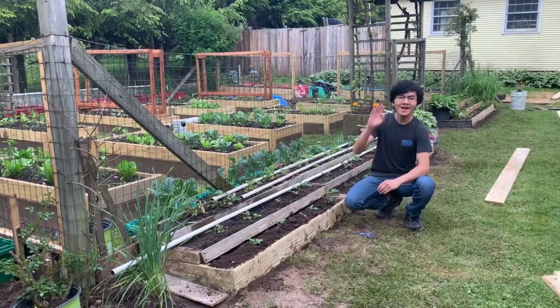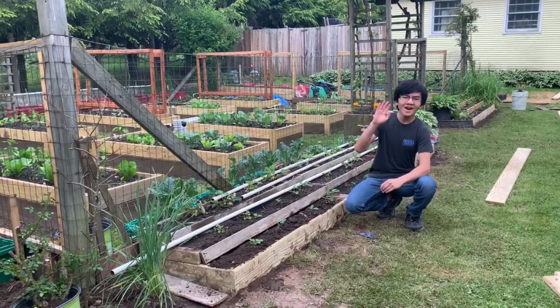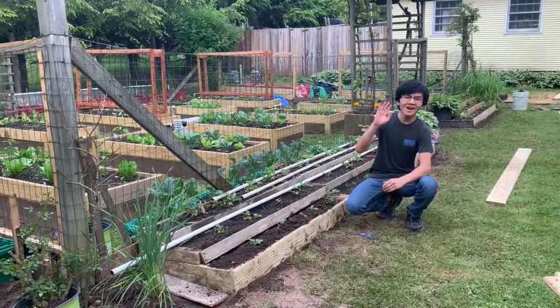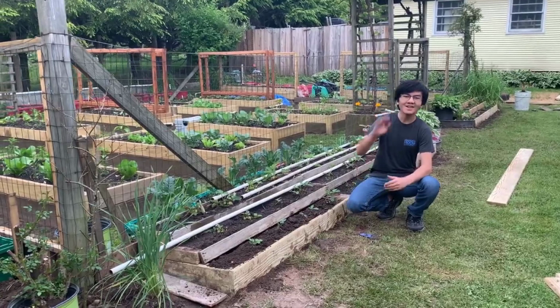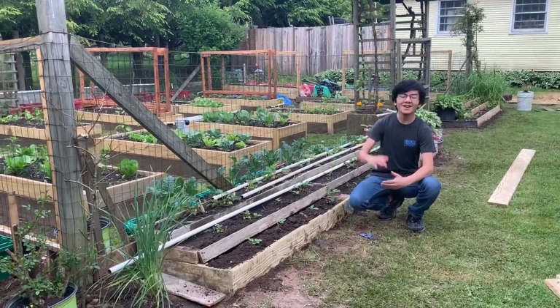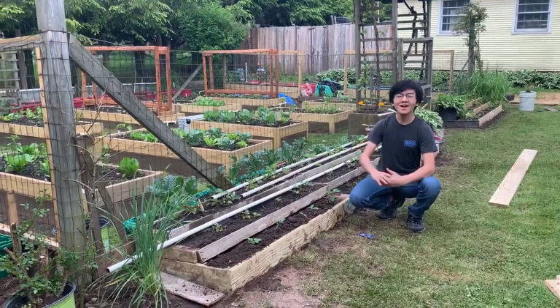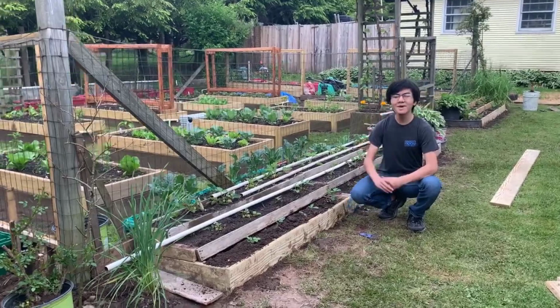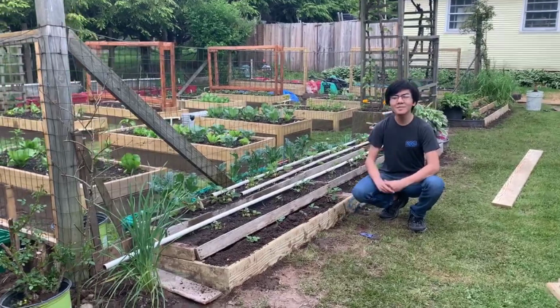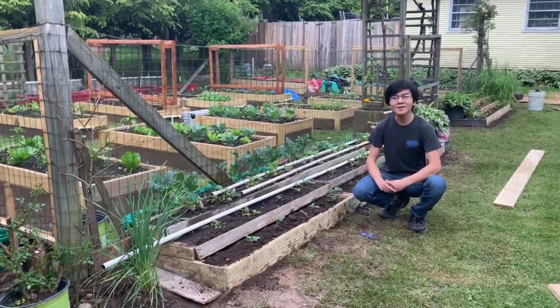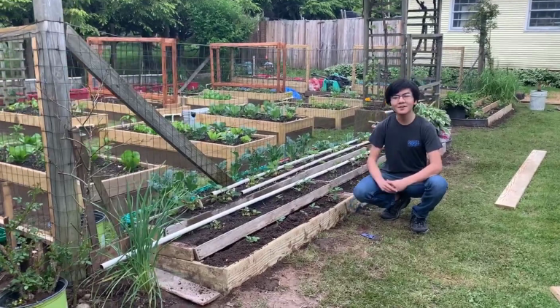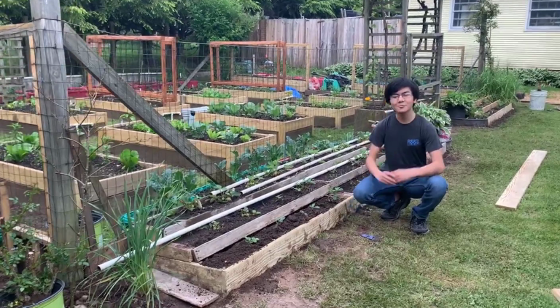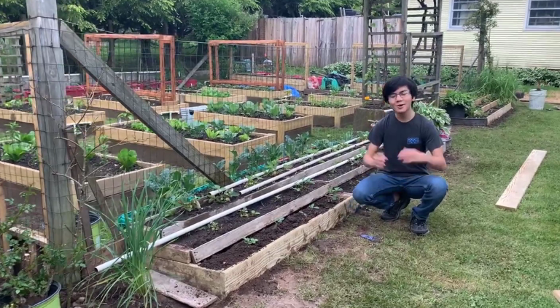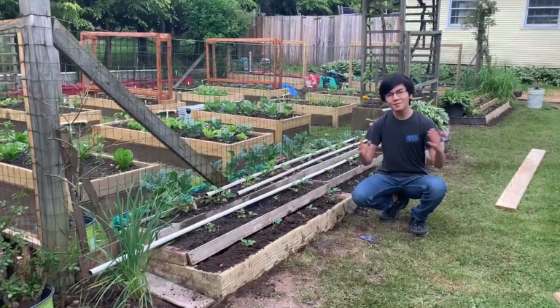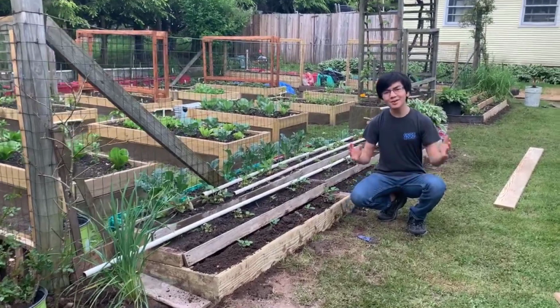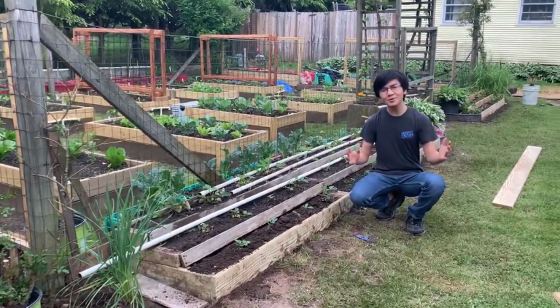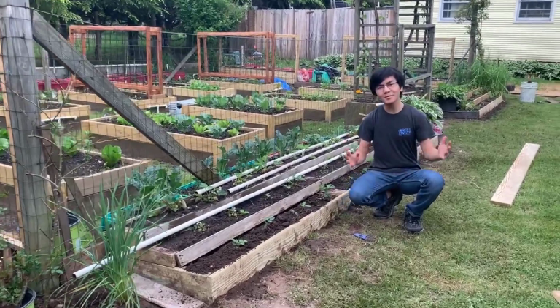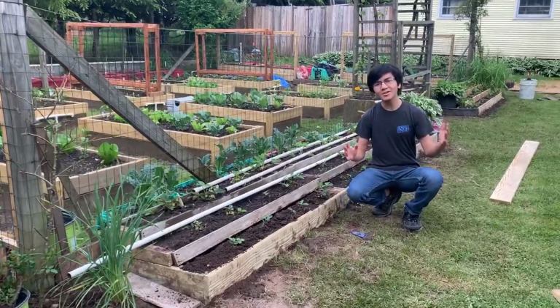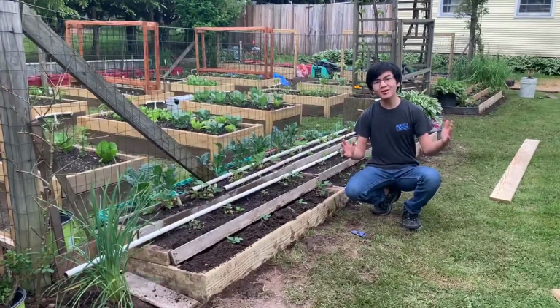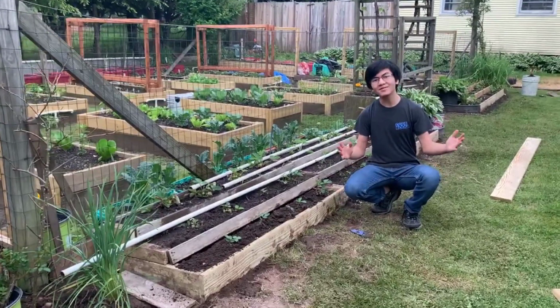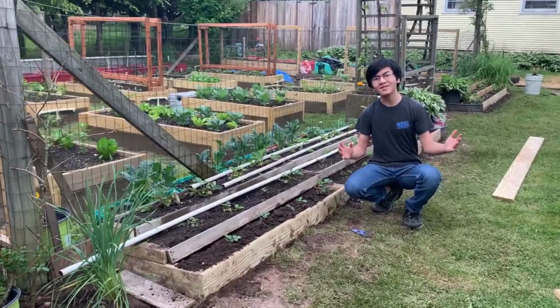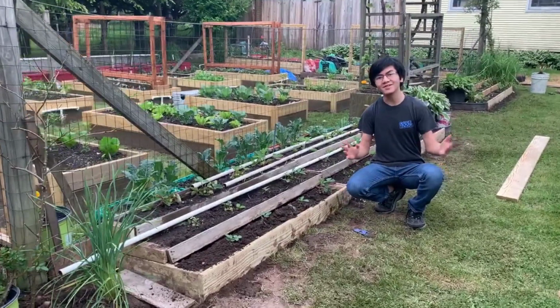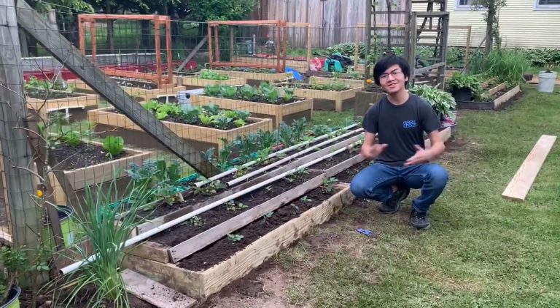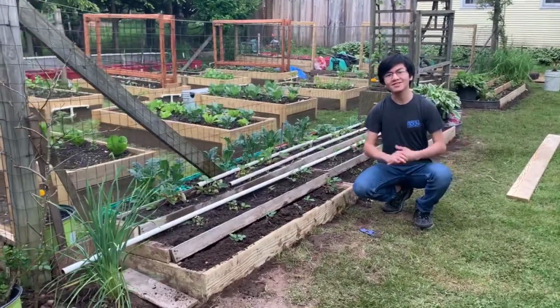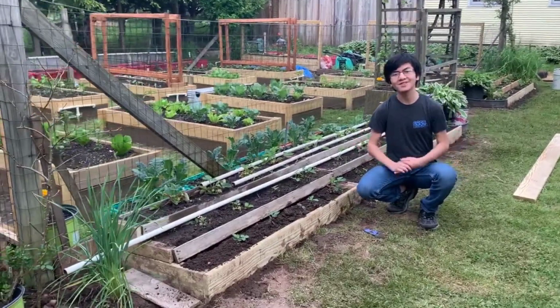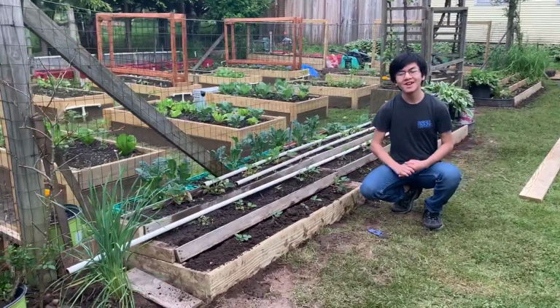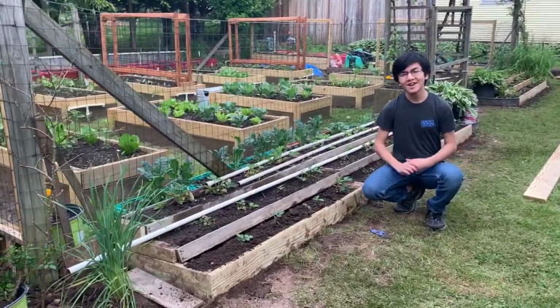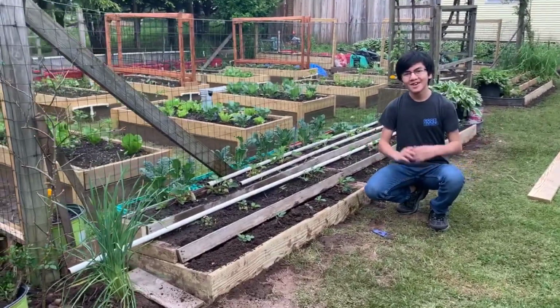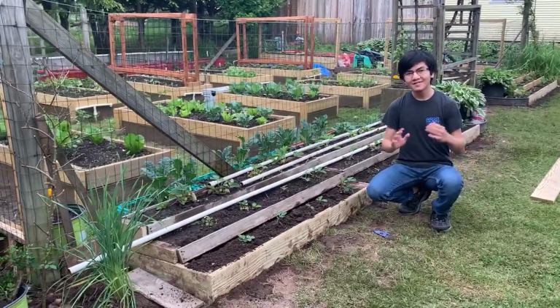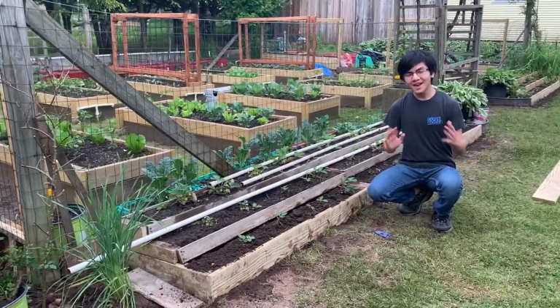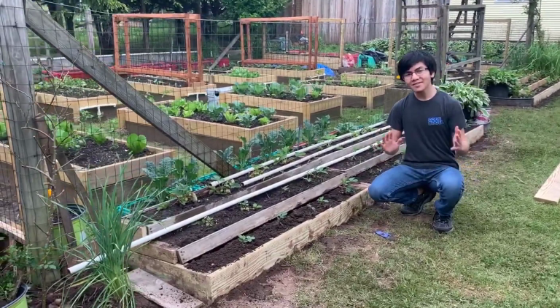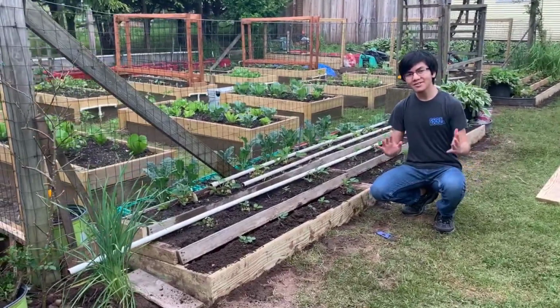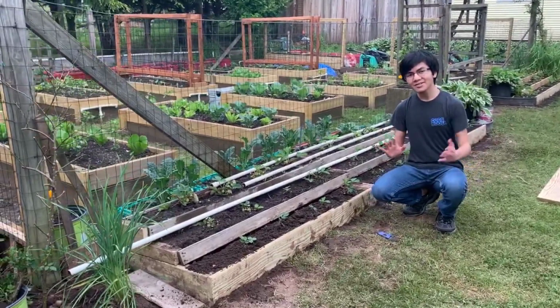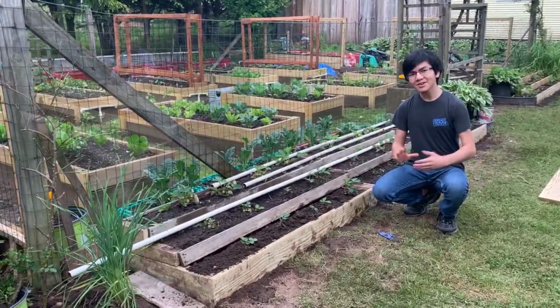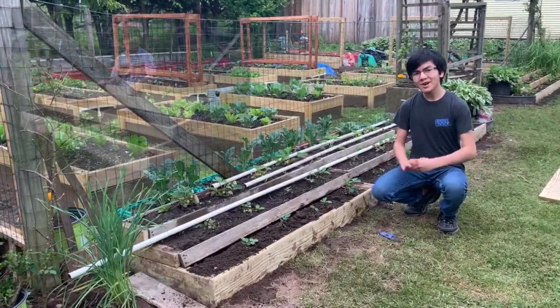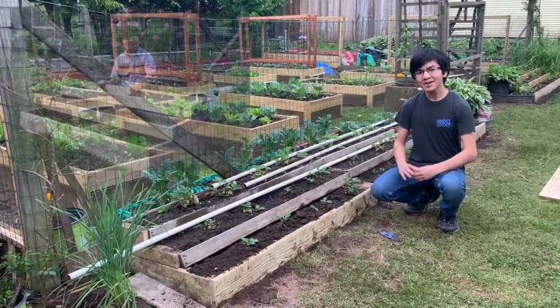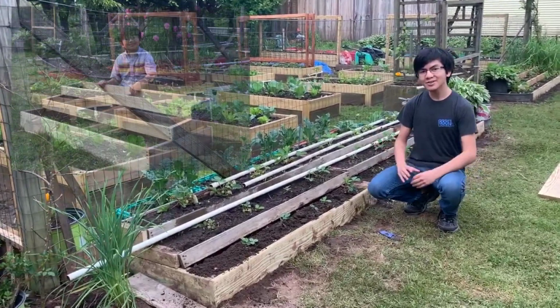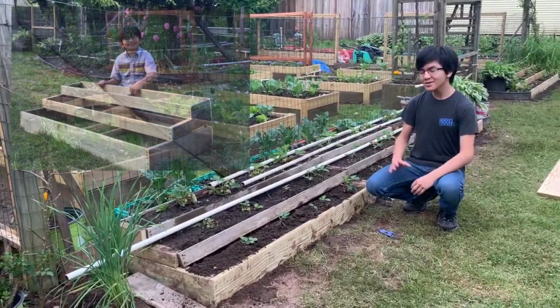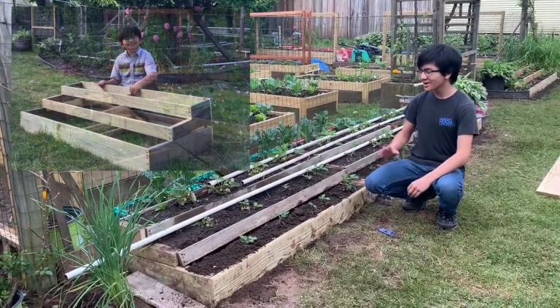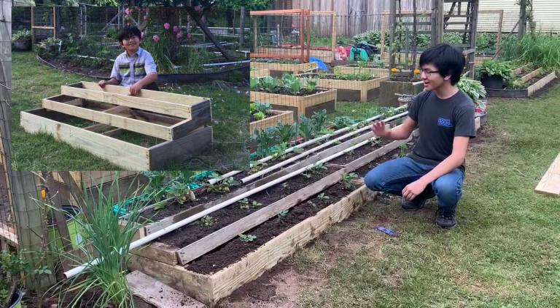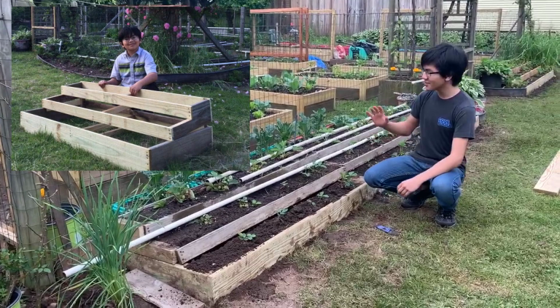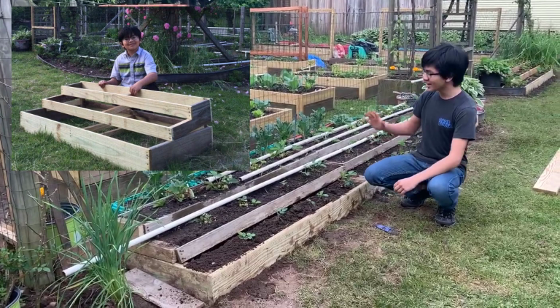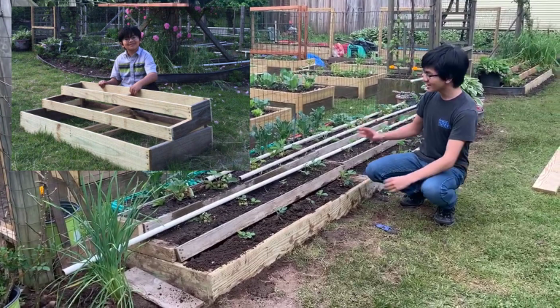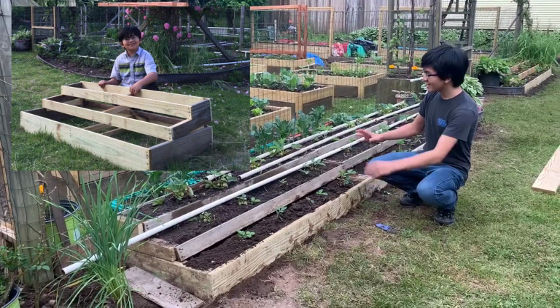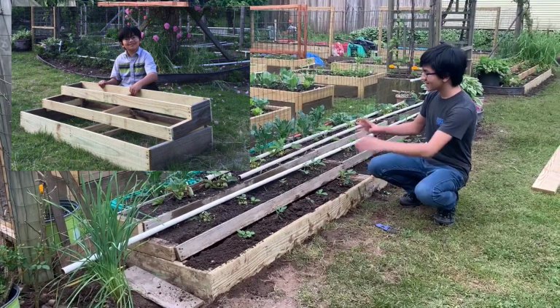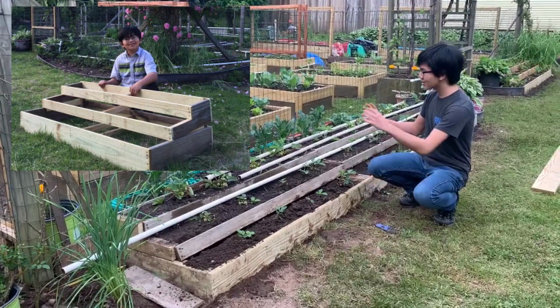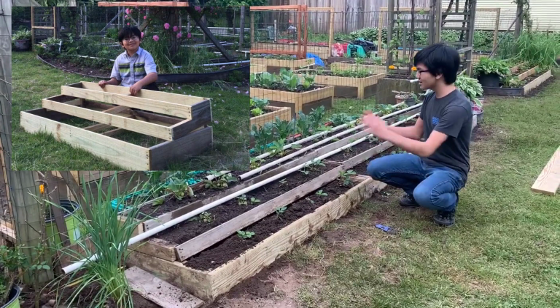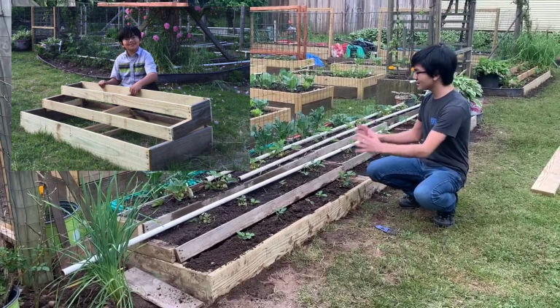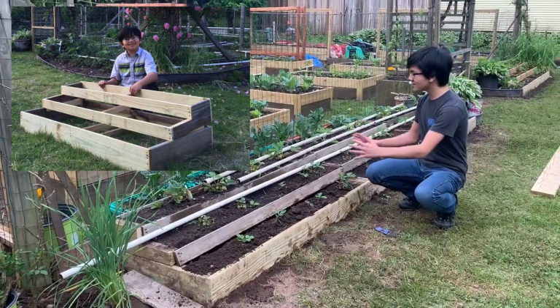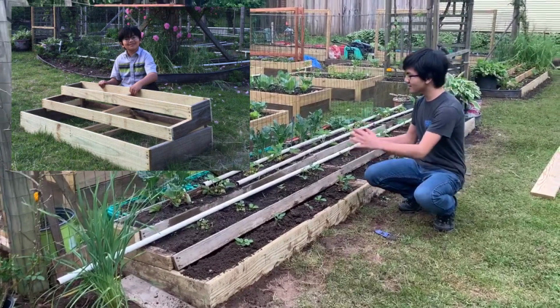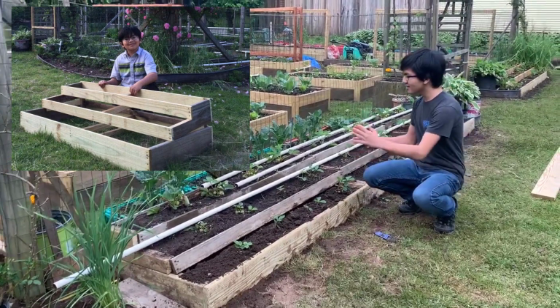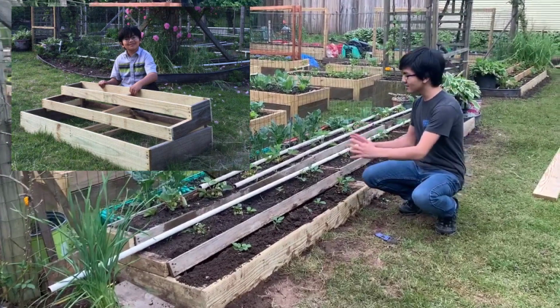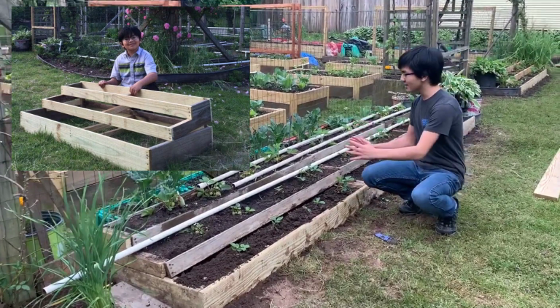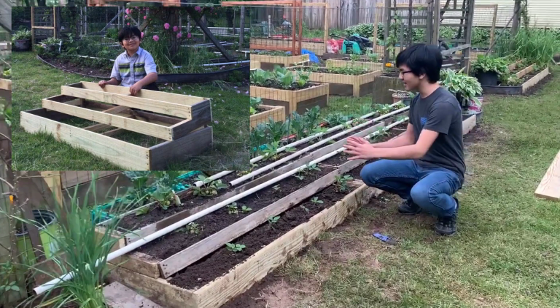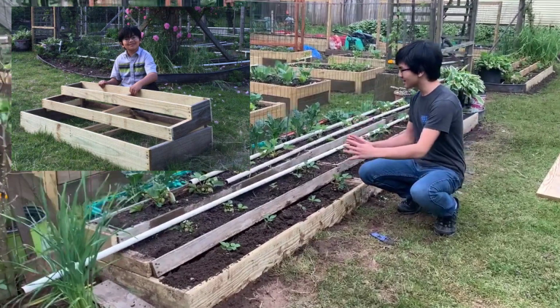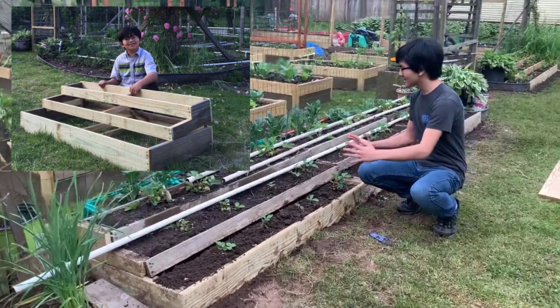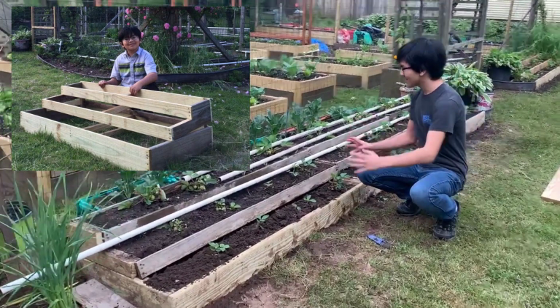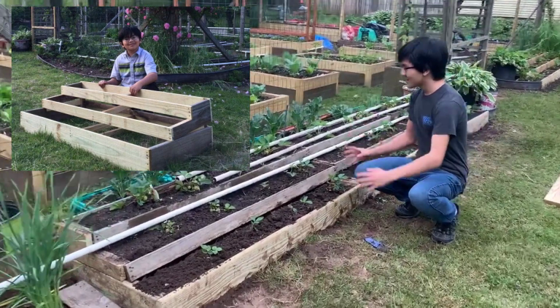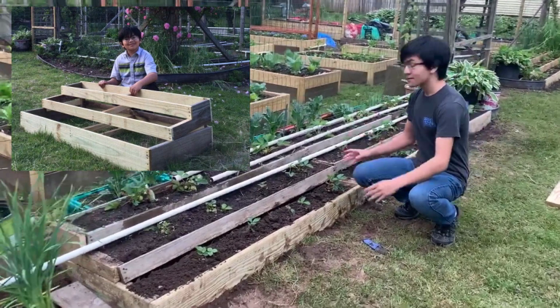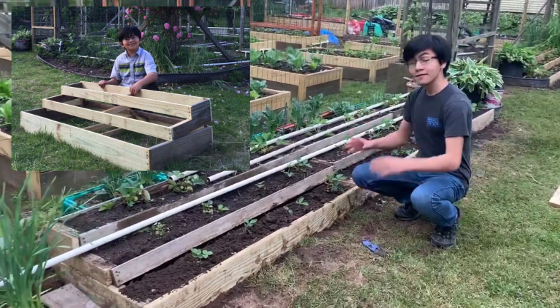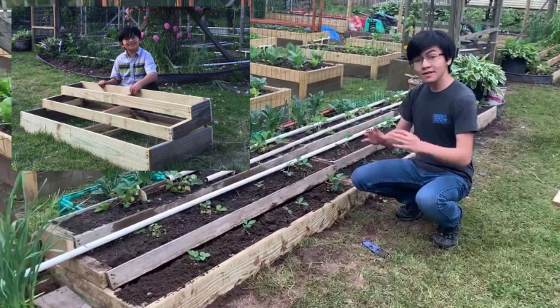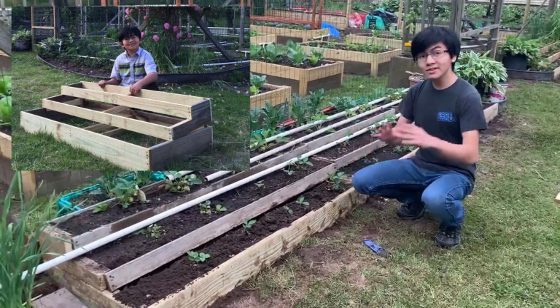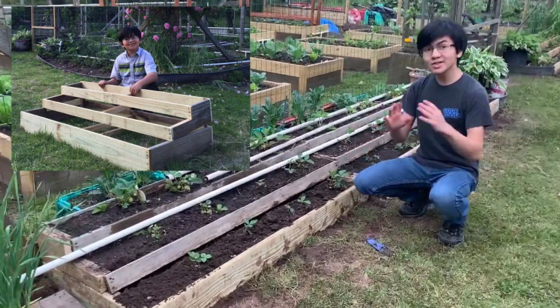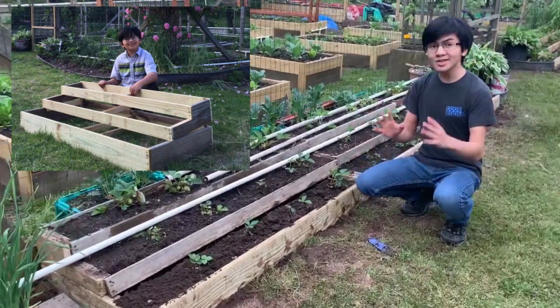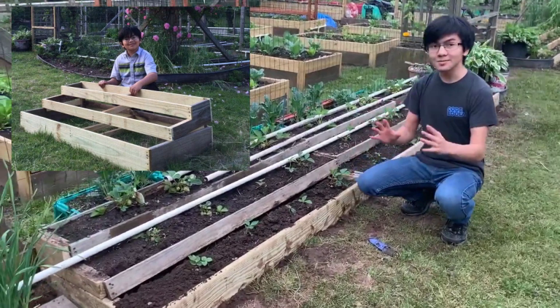Hi, I'm iMoney, and welcome back to one of my gardening videos. Five years ago,